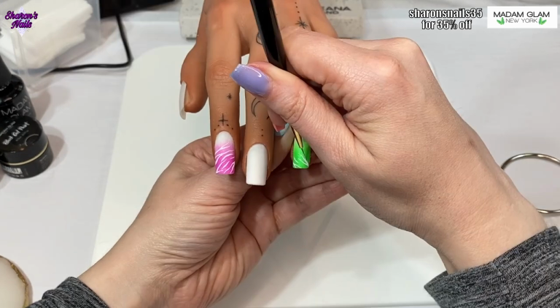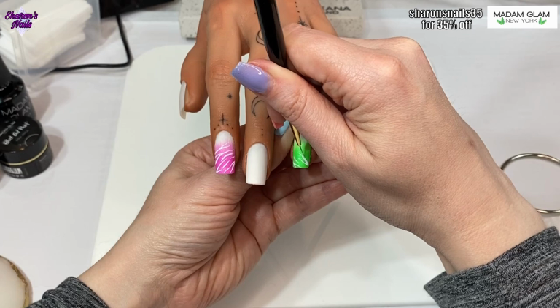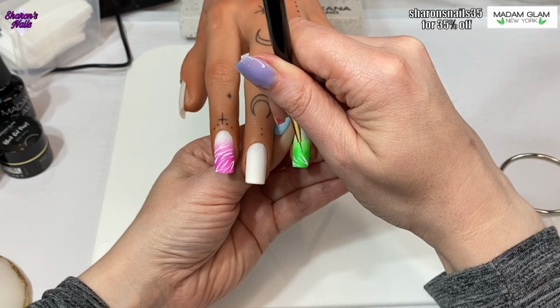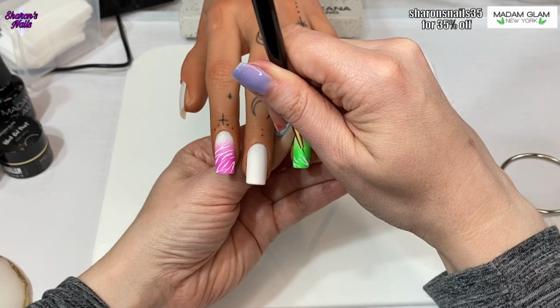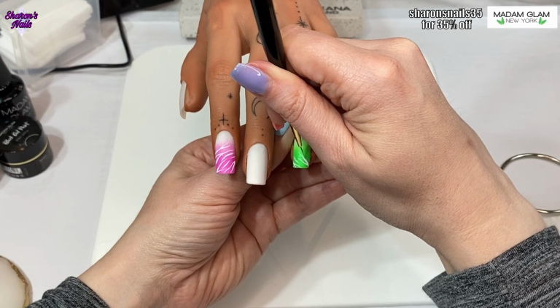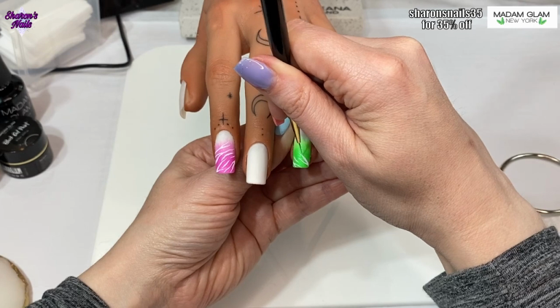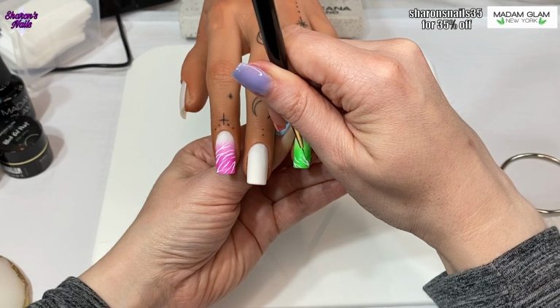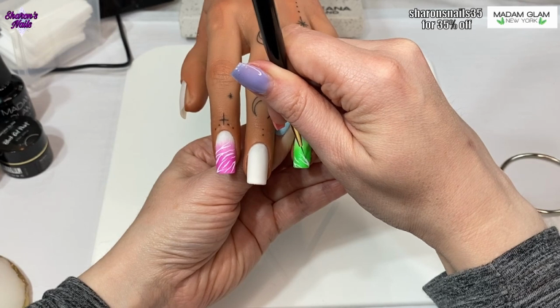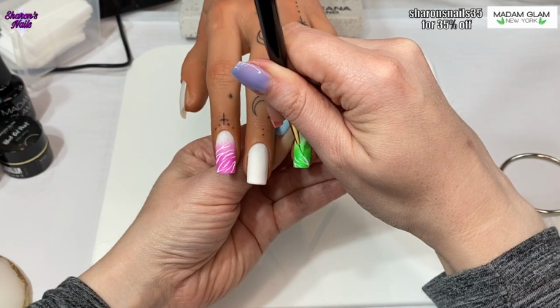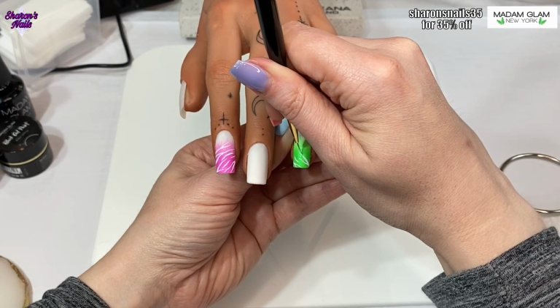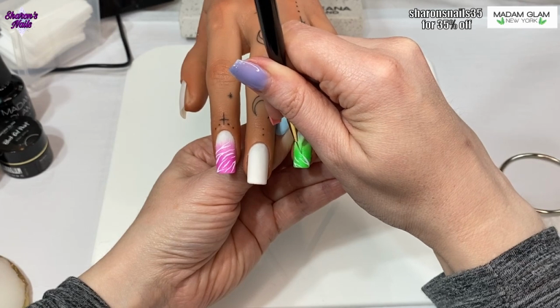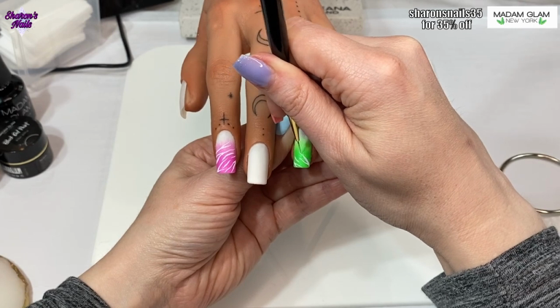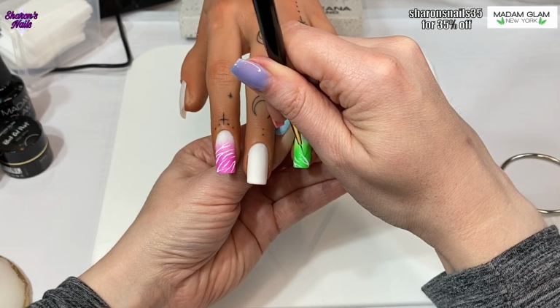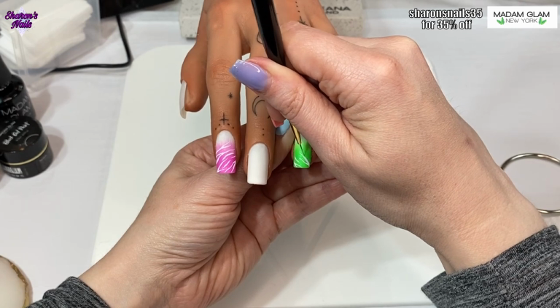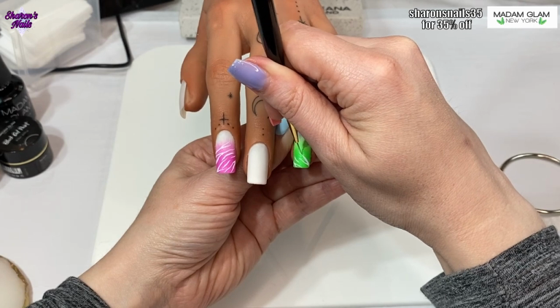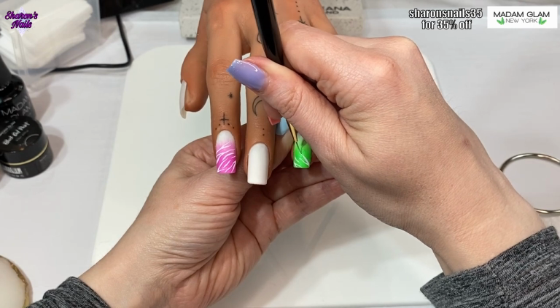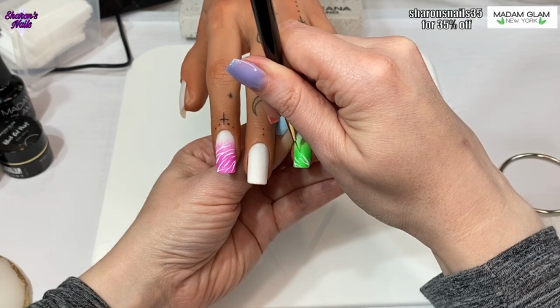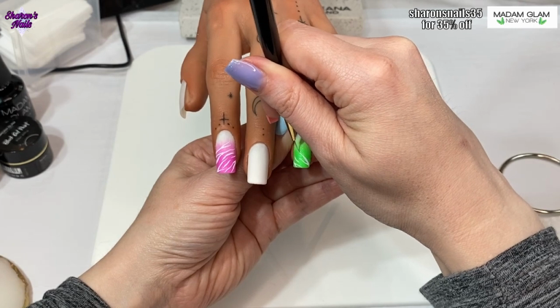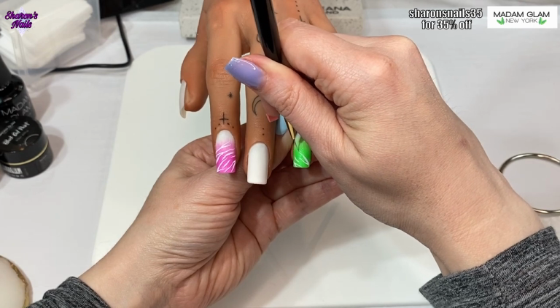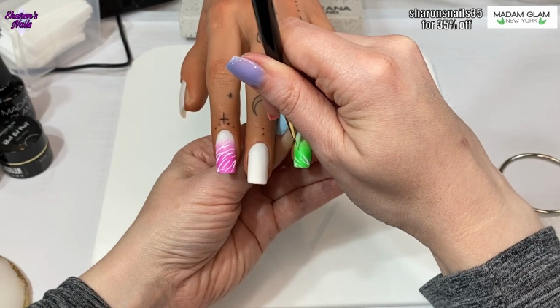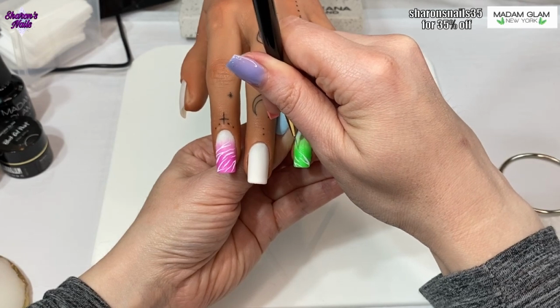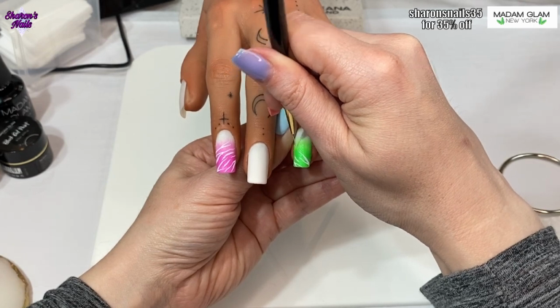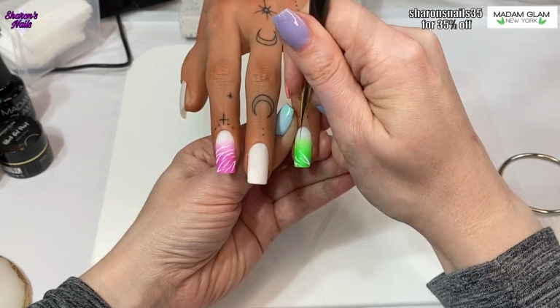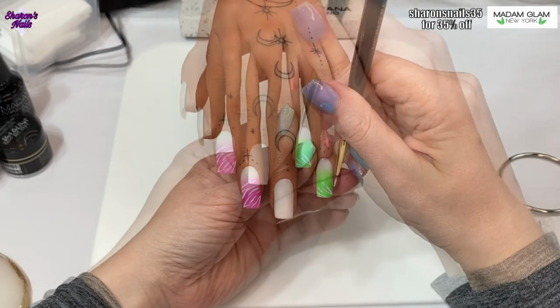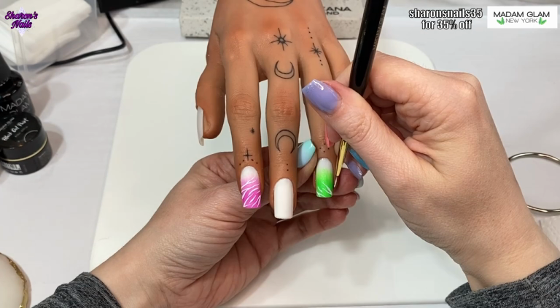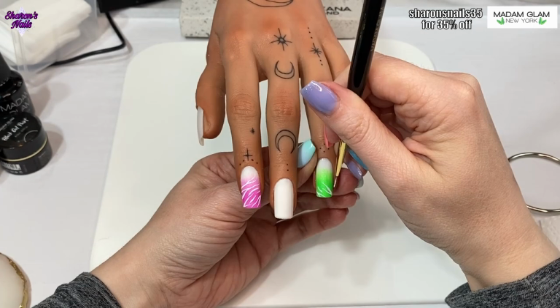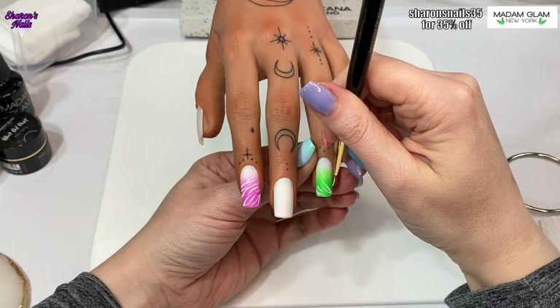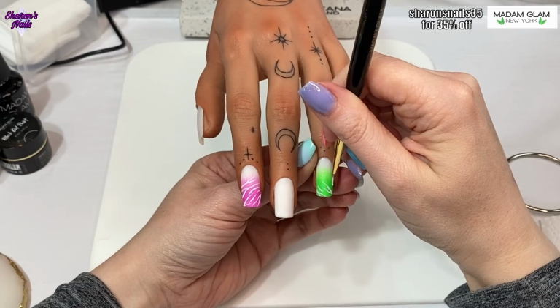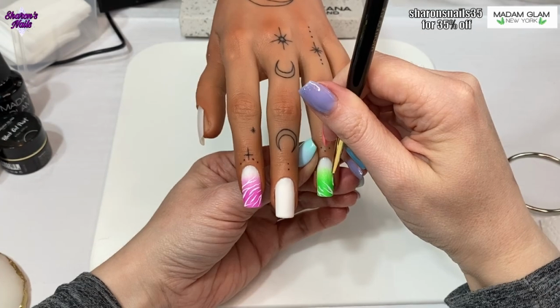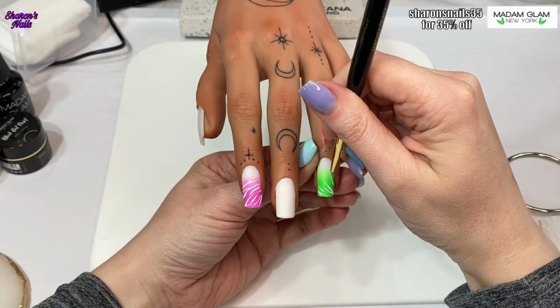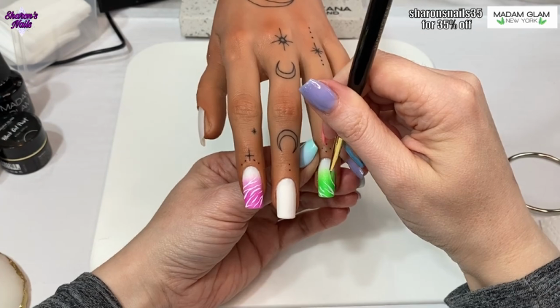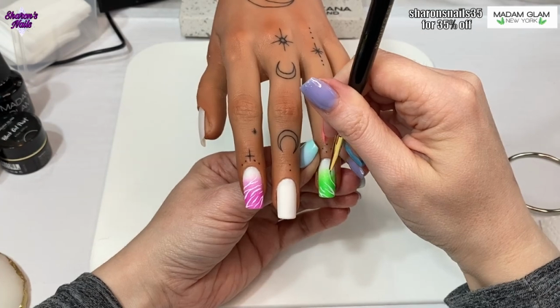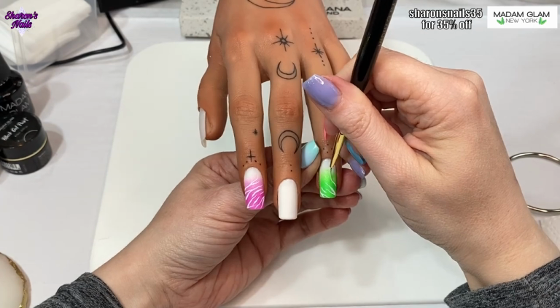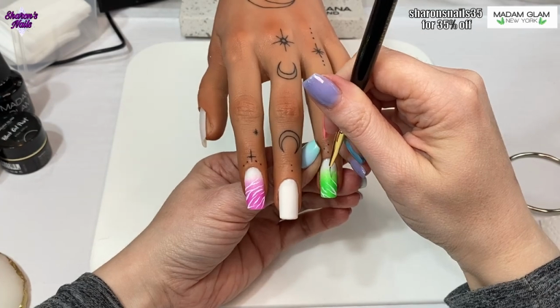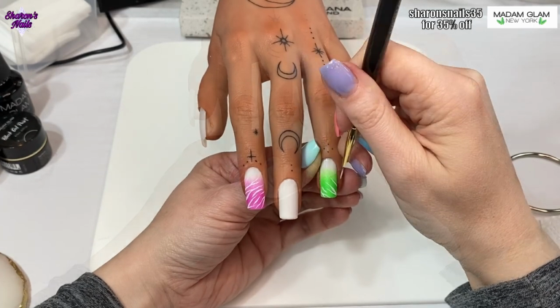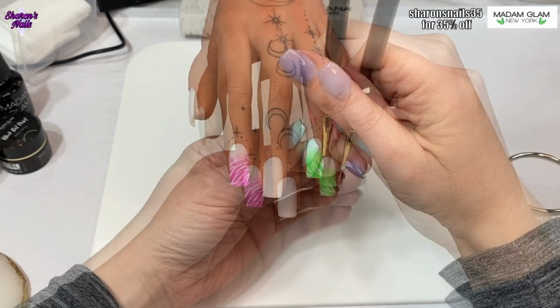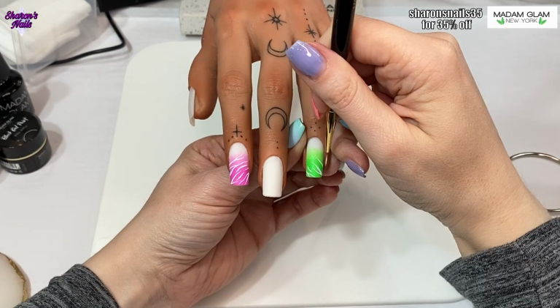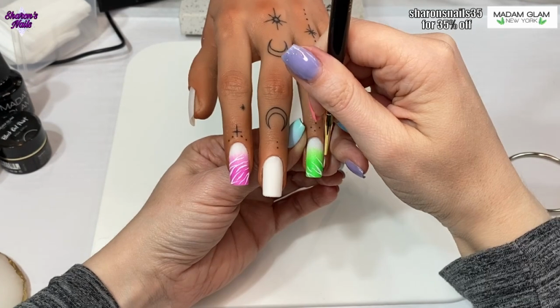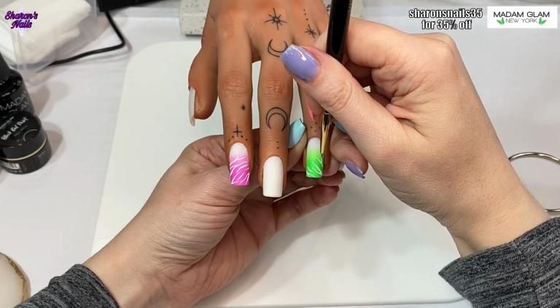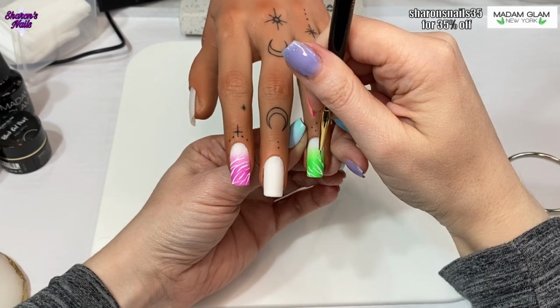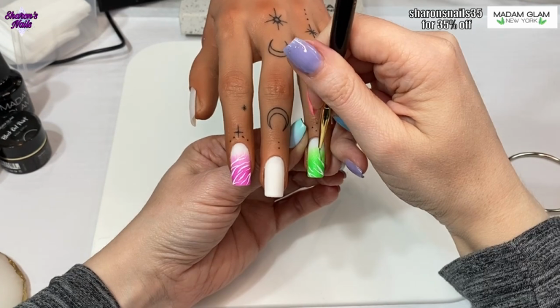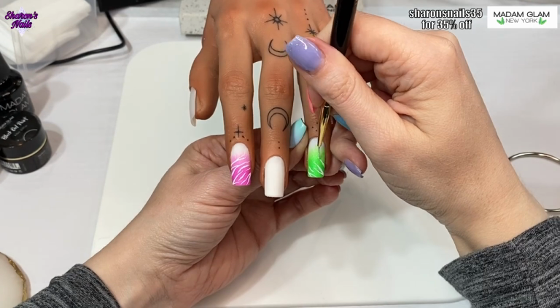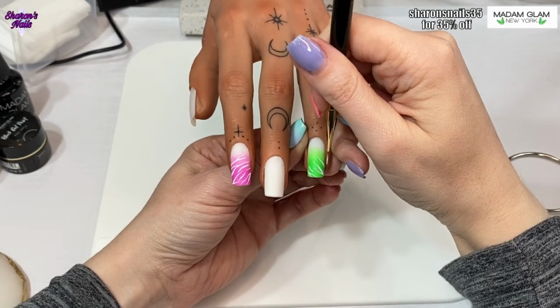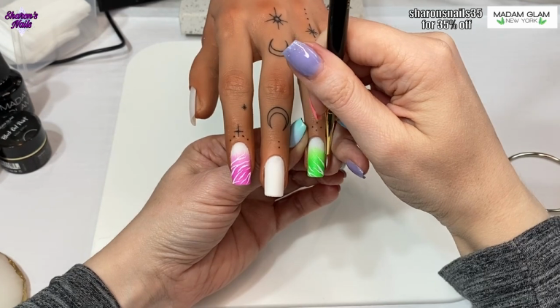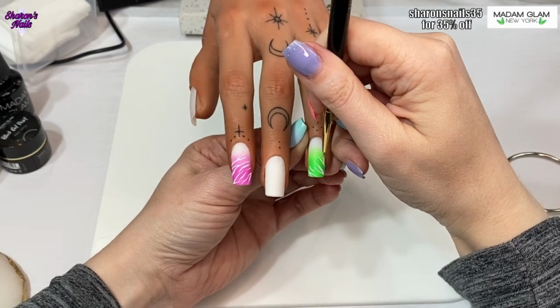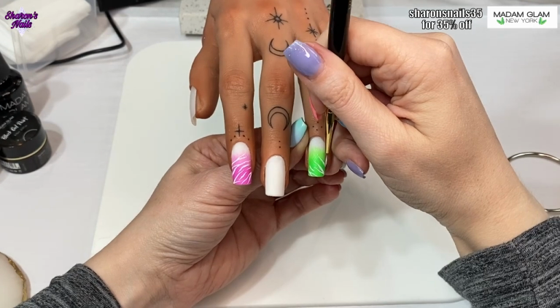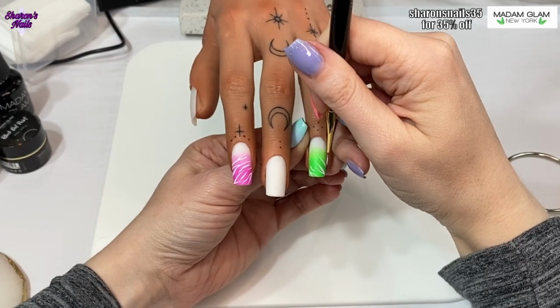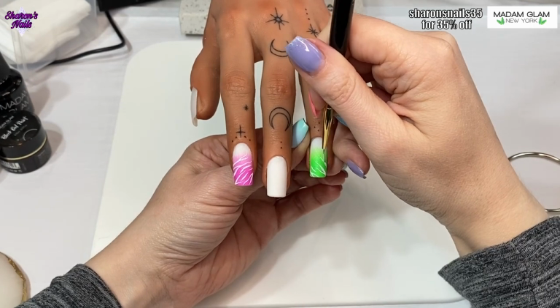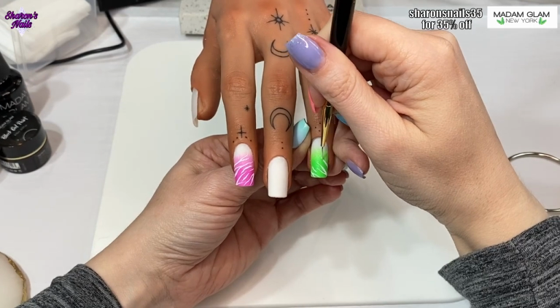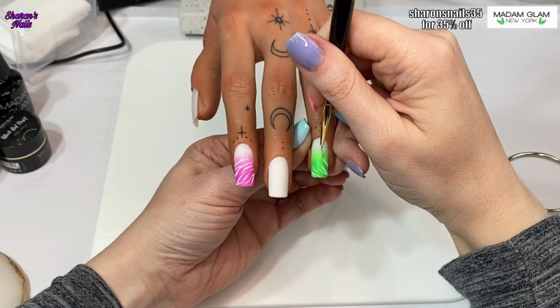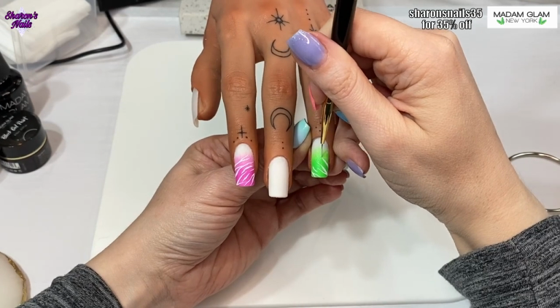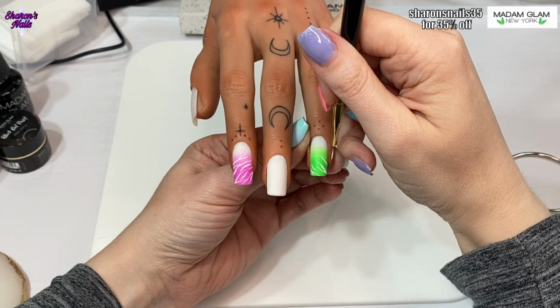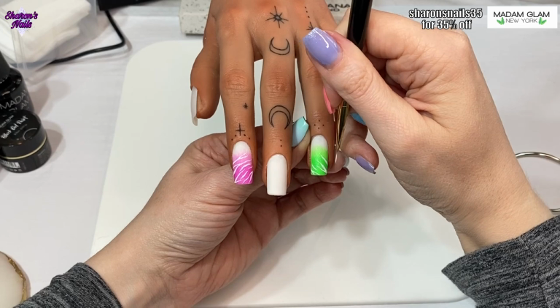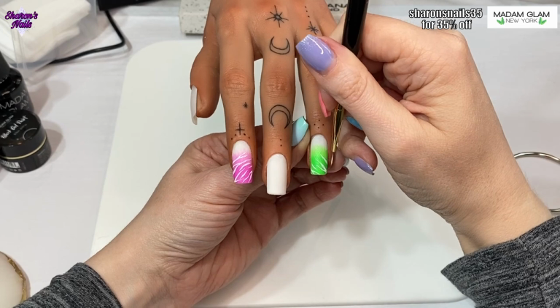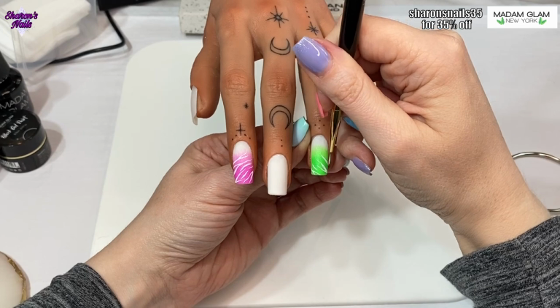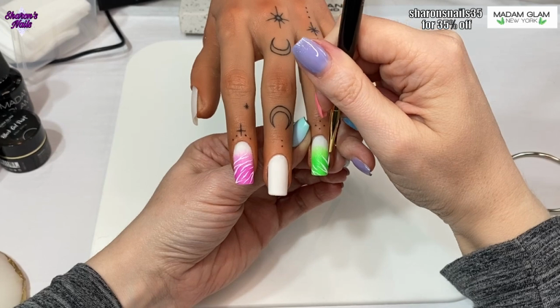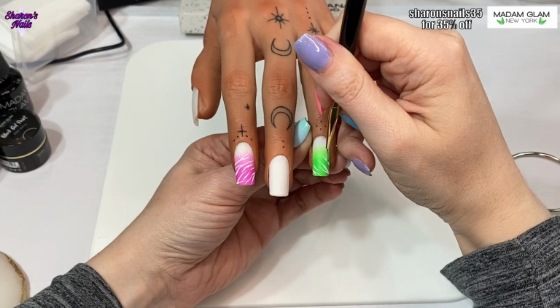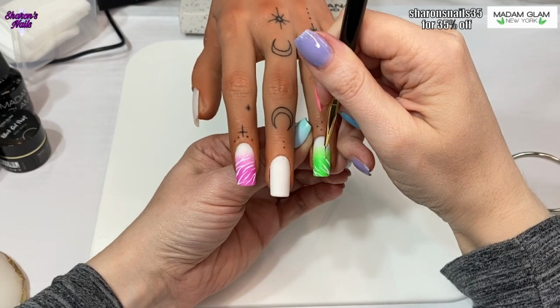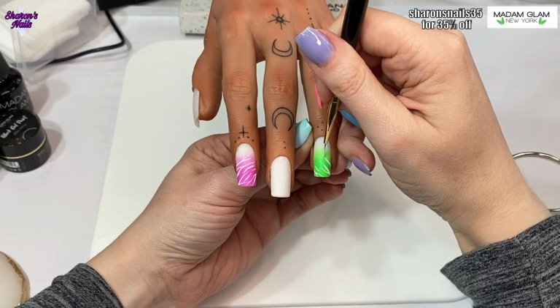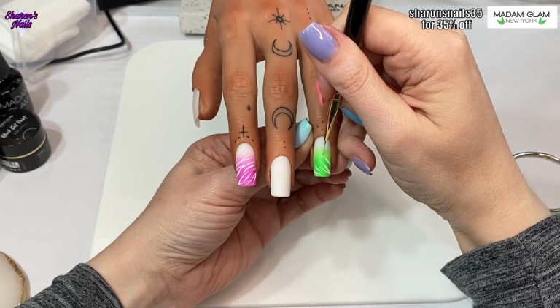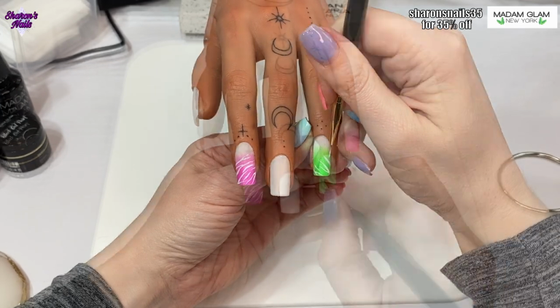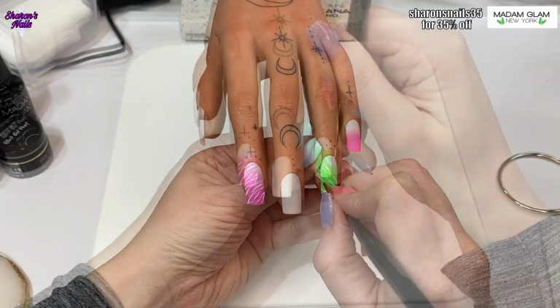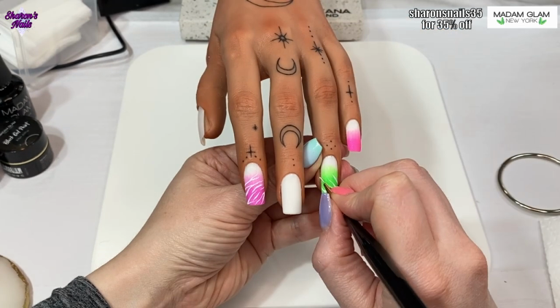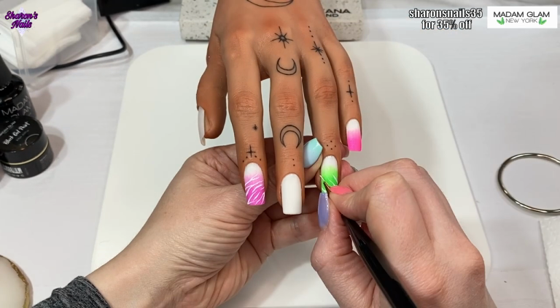I do flash cure this every few lines that I do with the little lamp from Madame Glam.